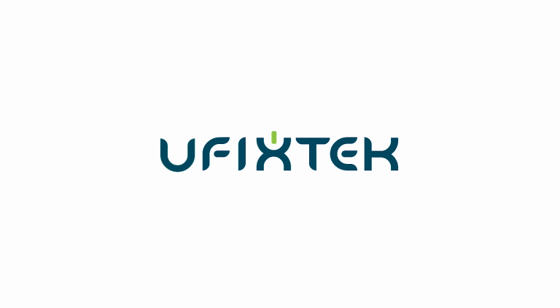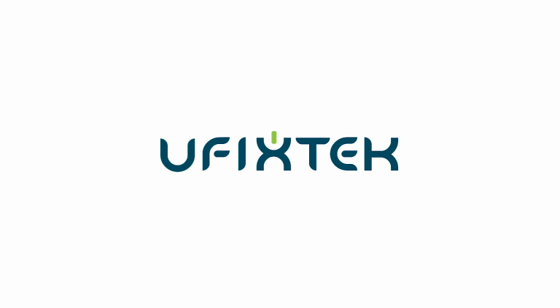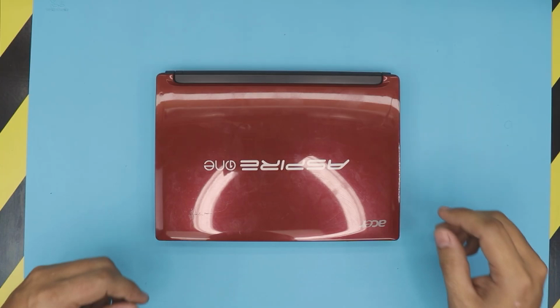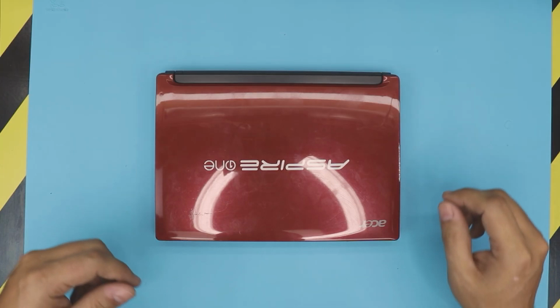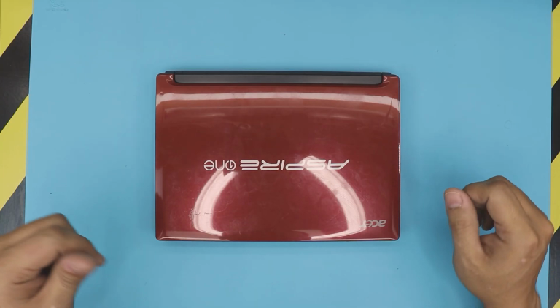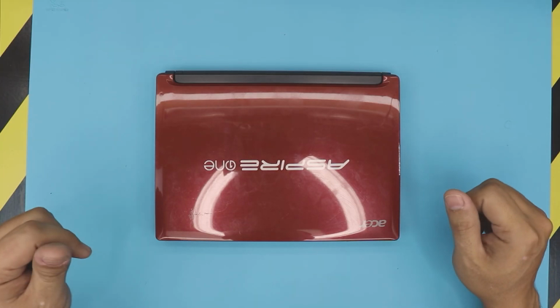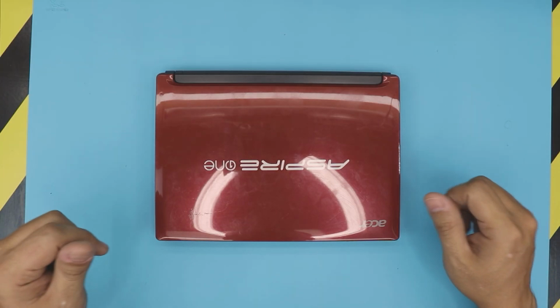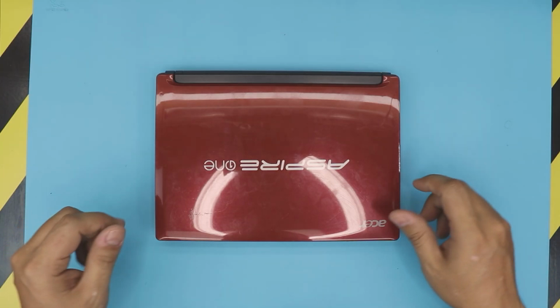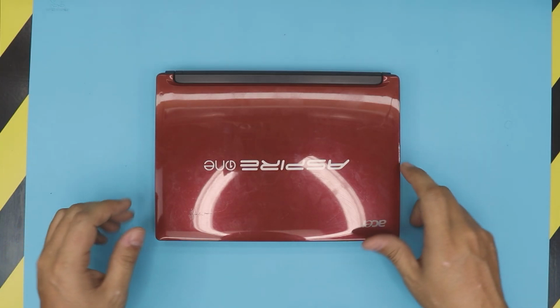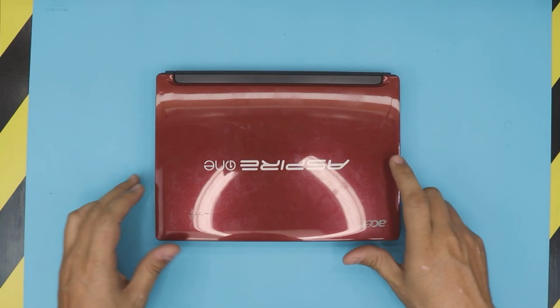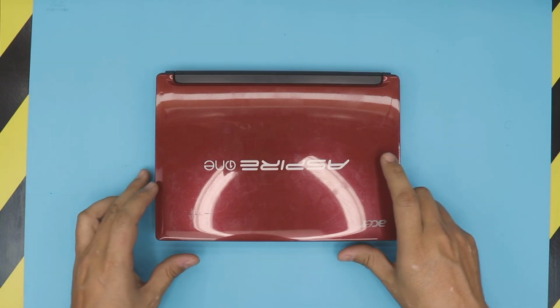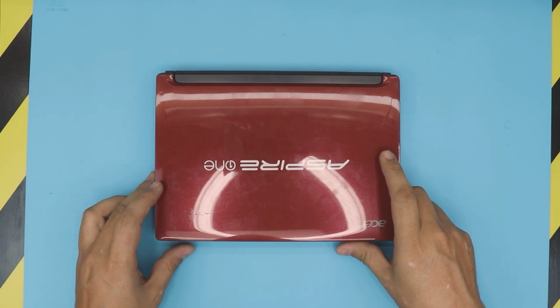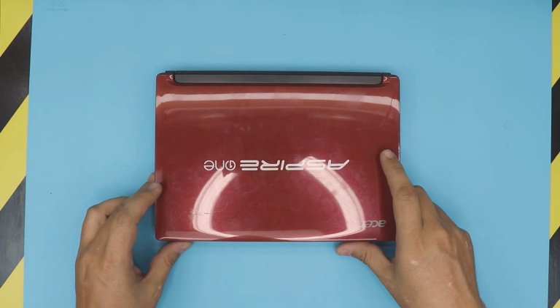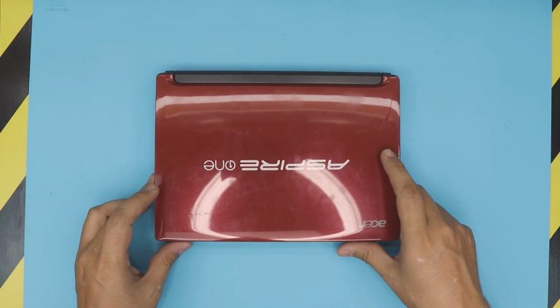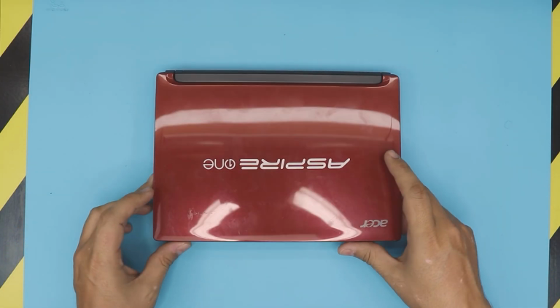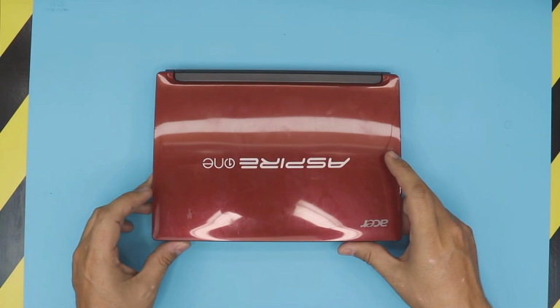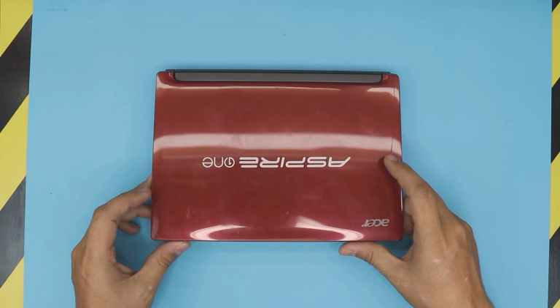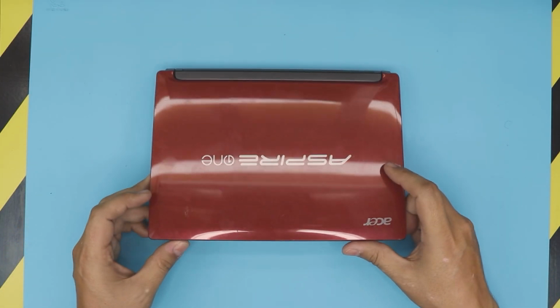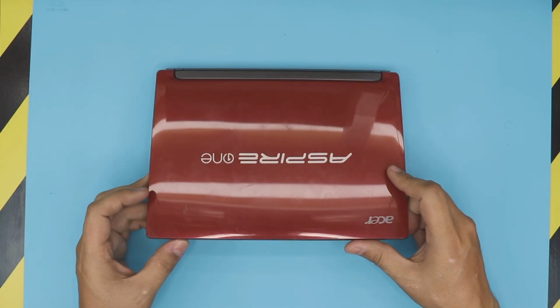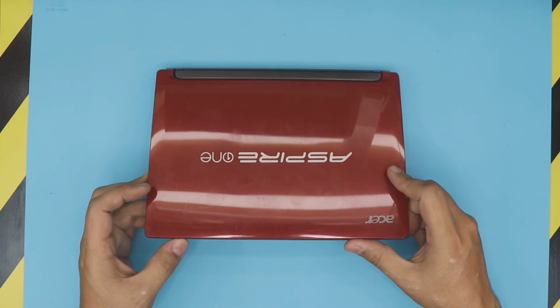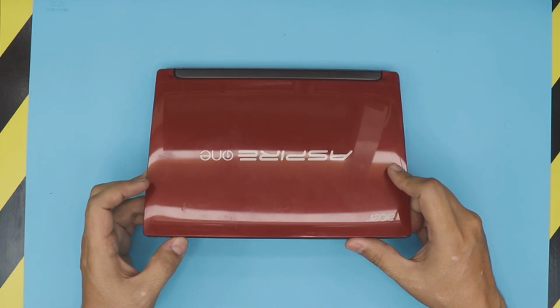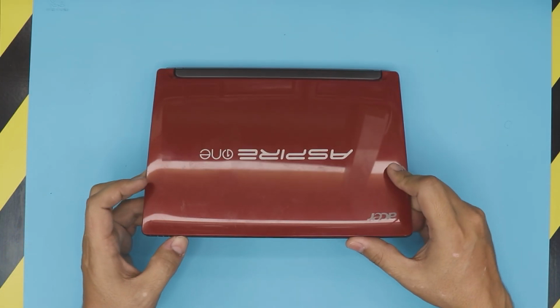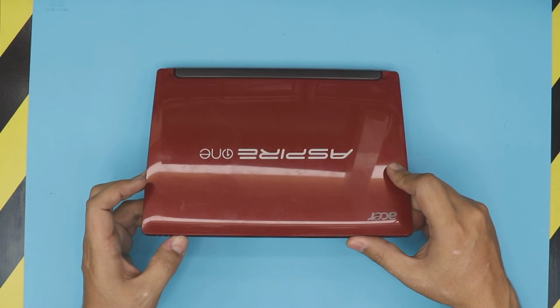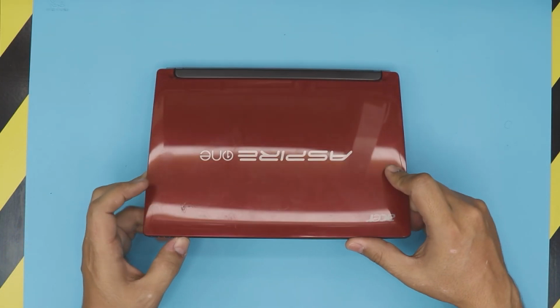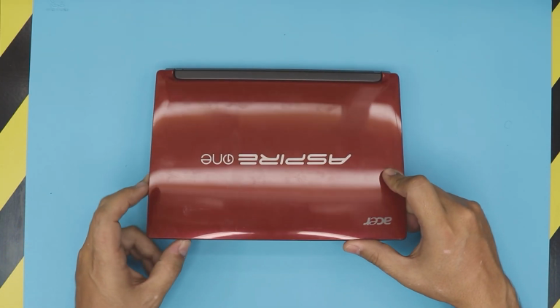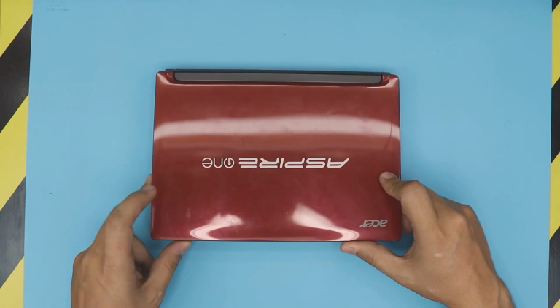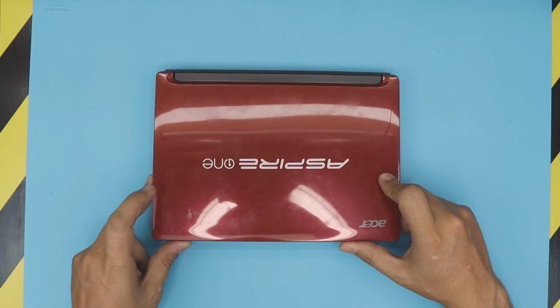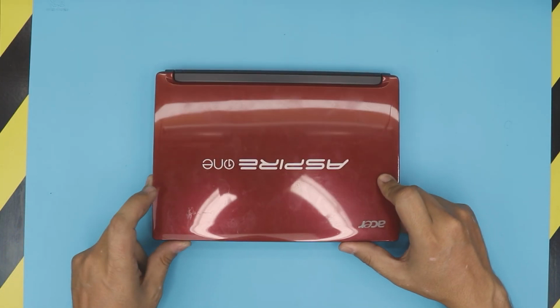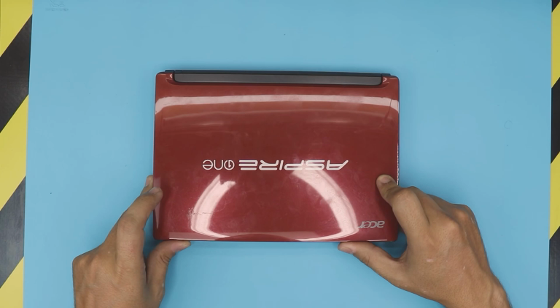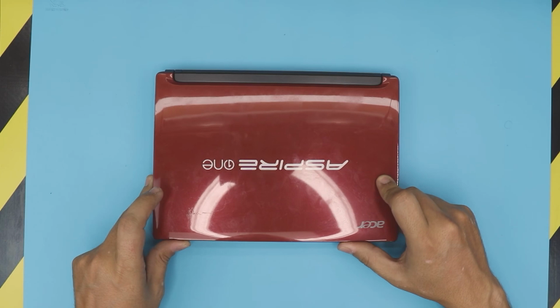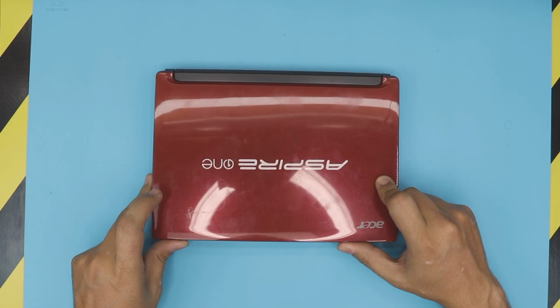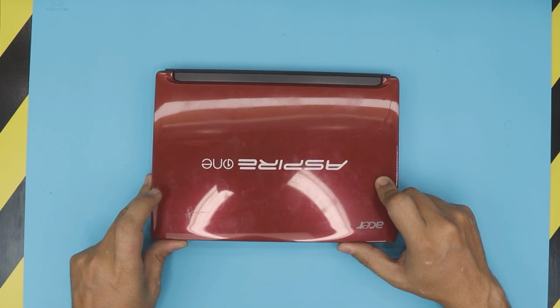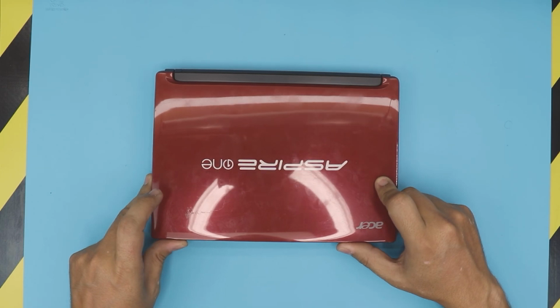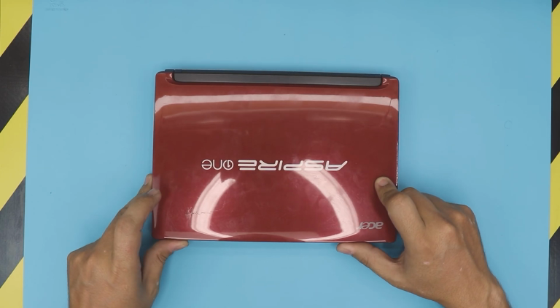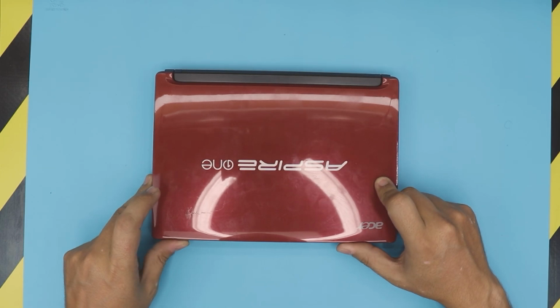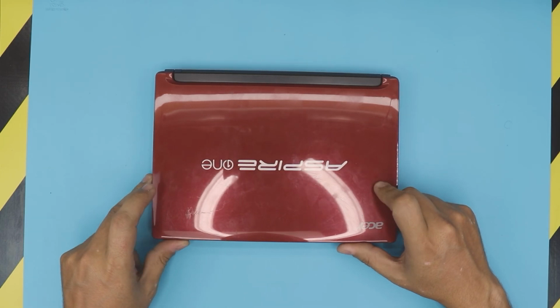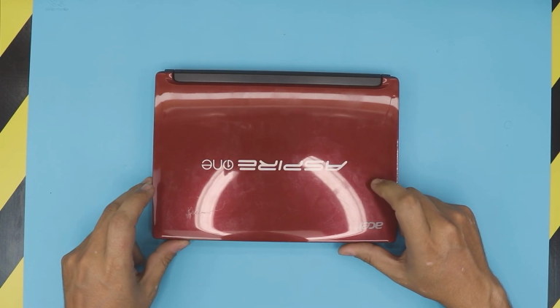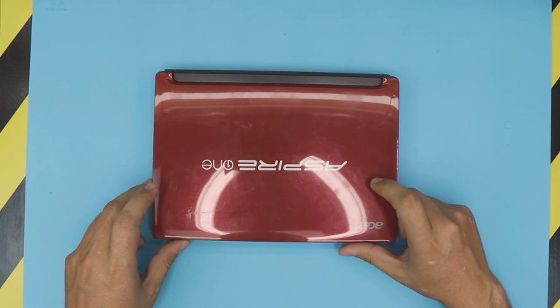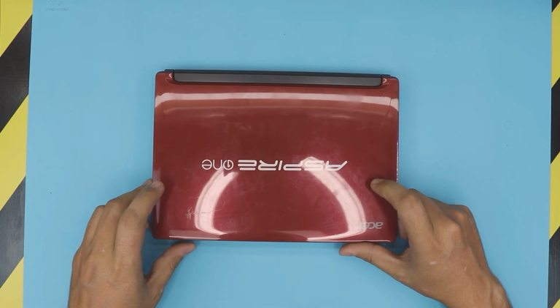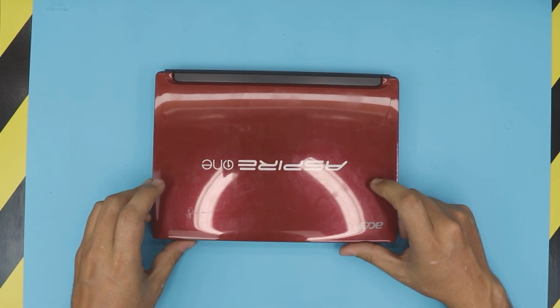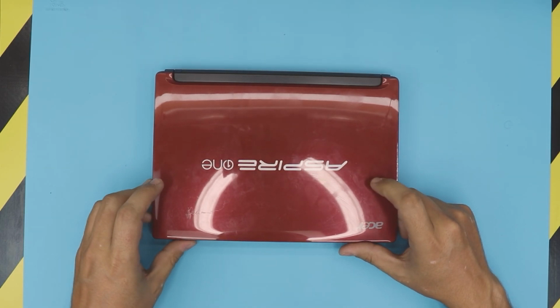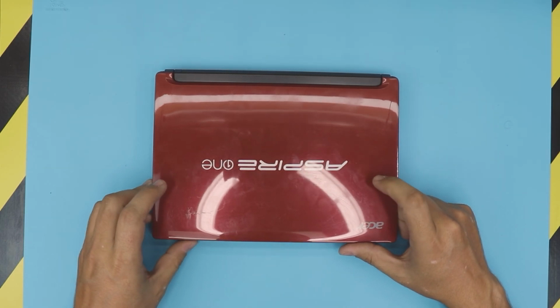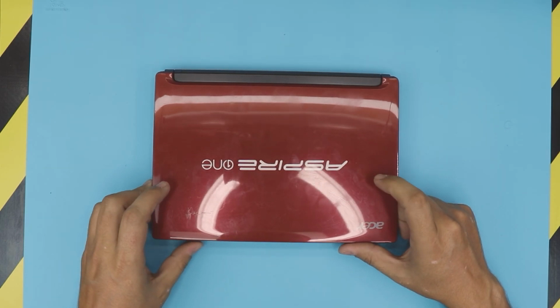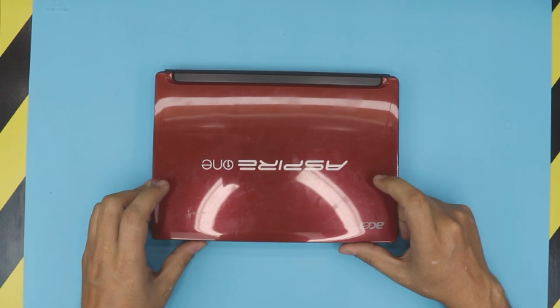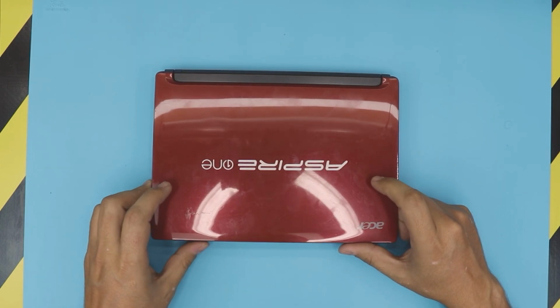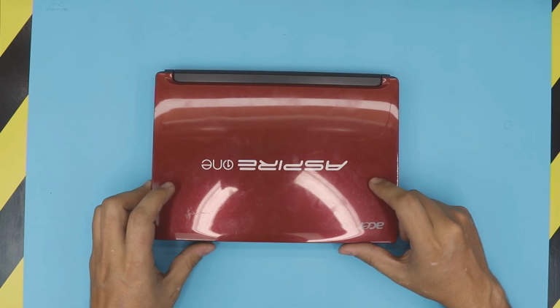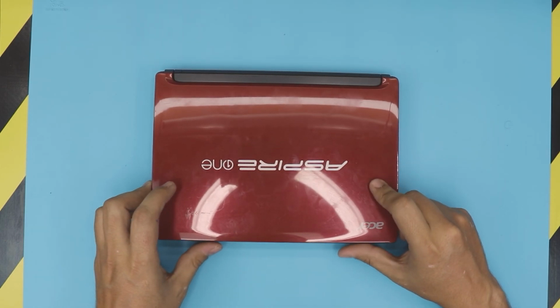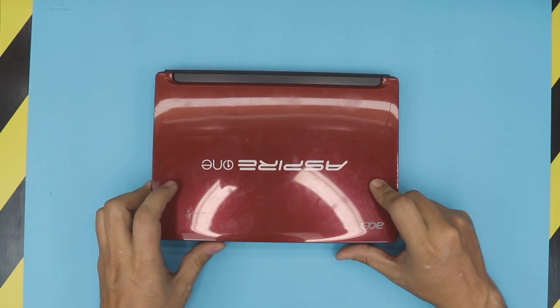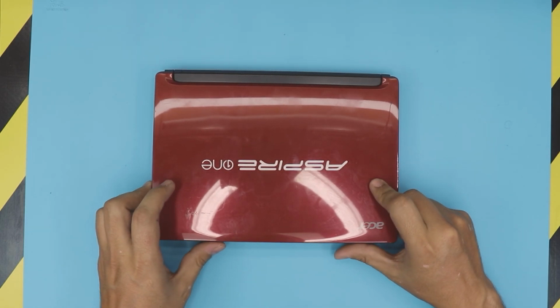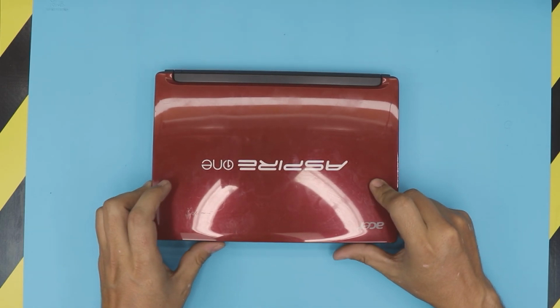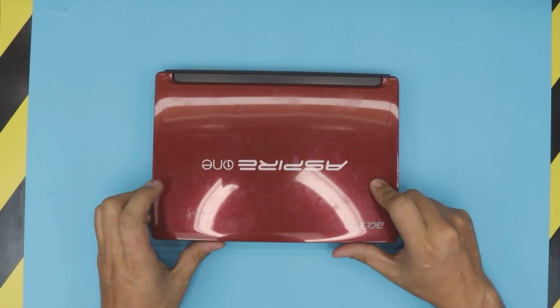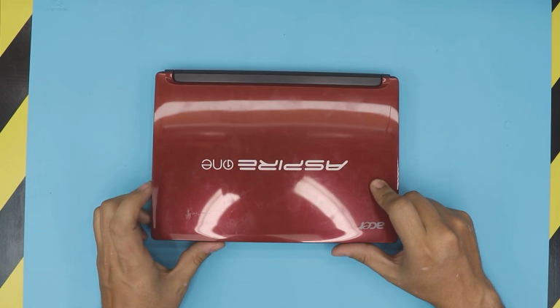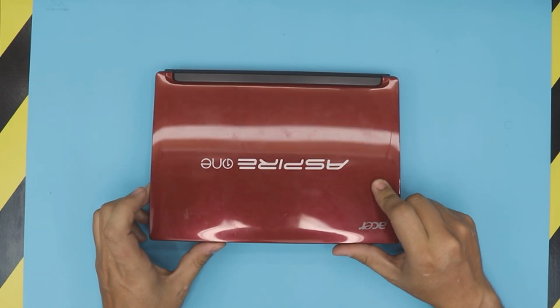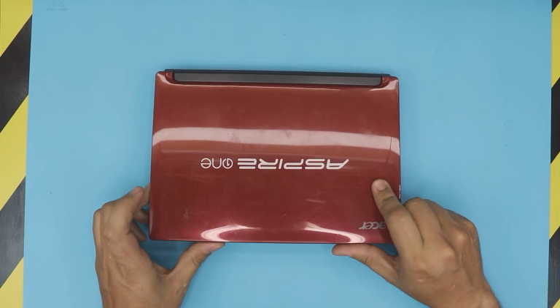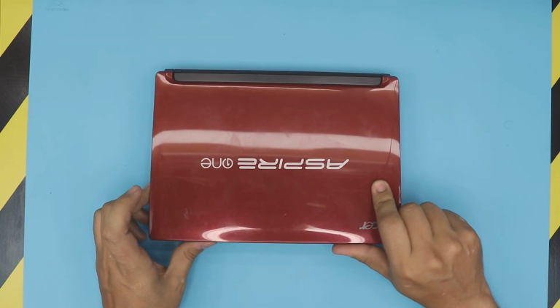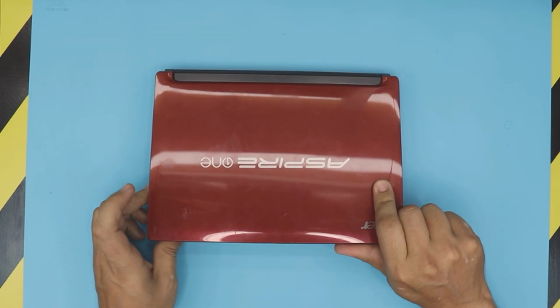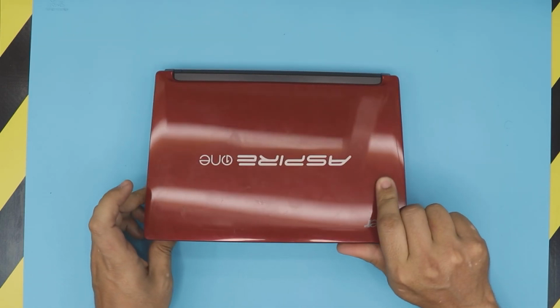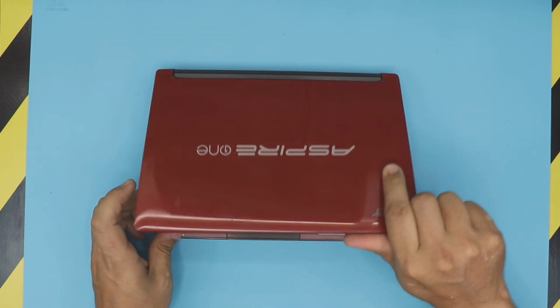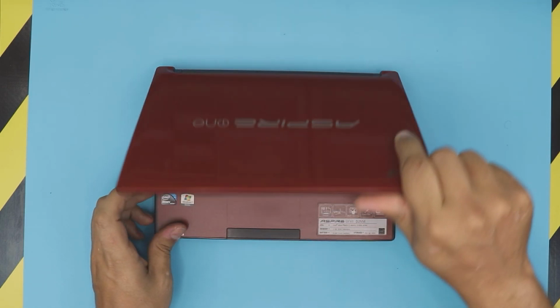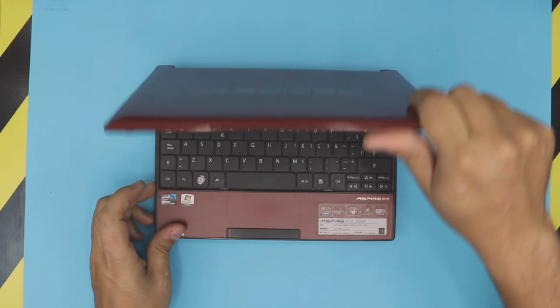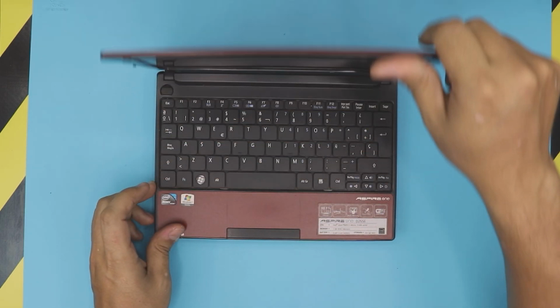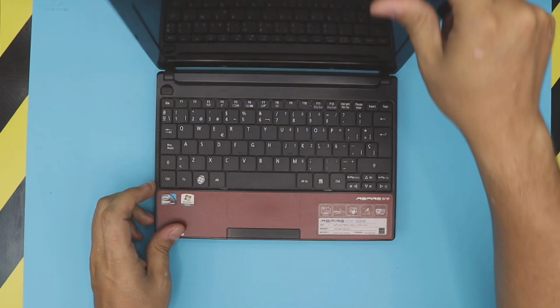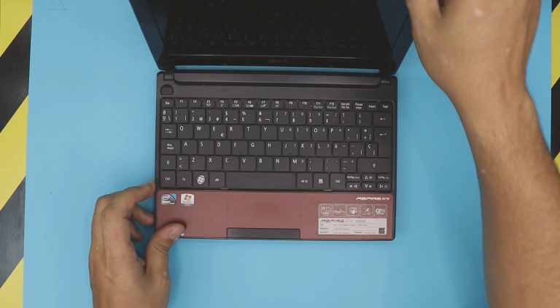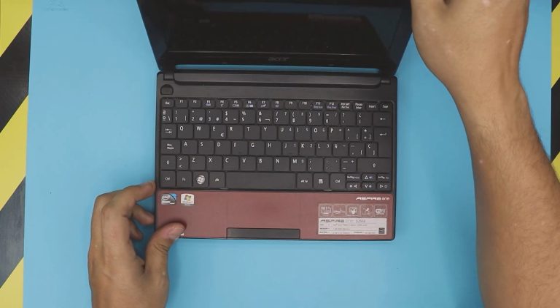Hello everyone, how are you doing today? I'm here with a different video. In this video, we have an Acer Aspire 1 mini laptop.